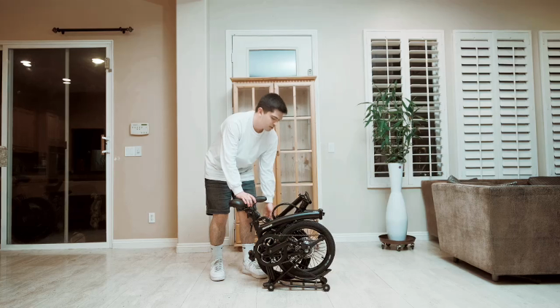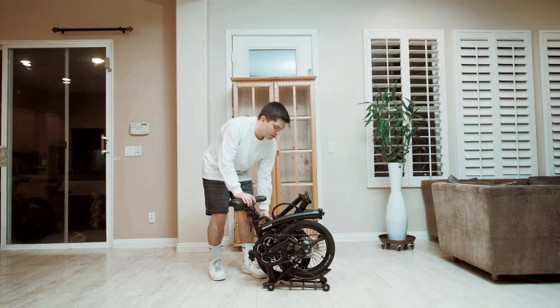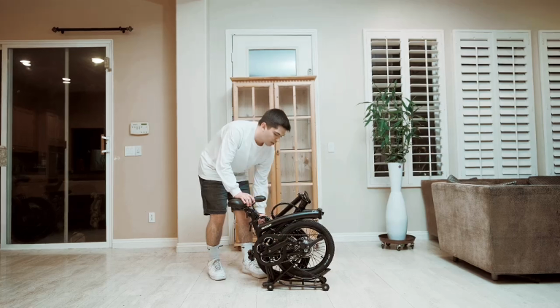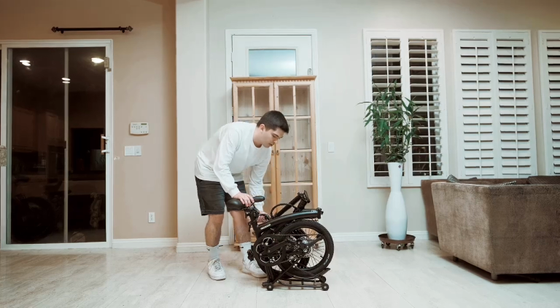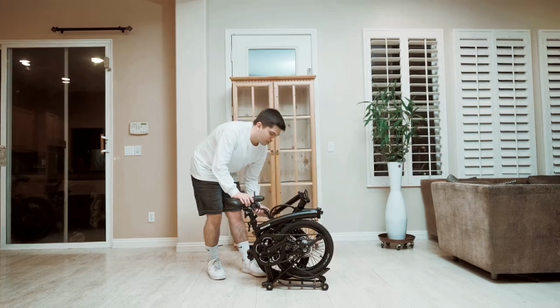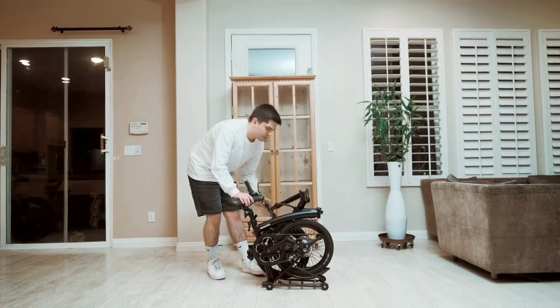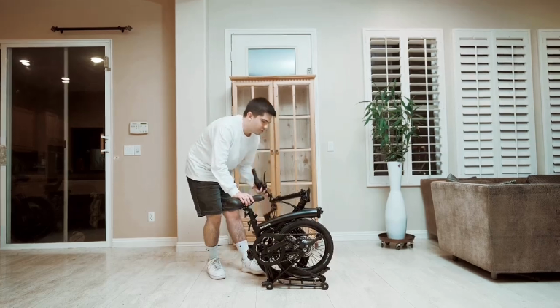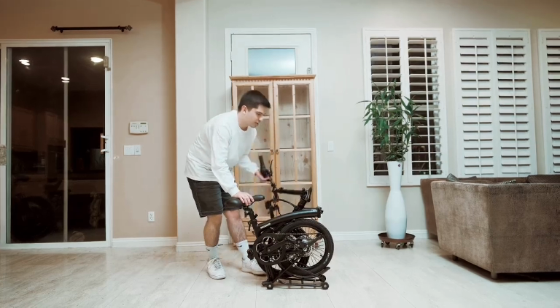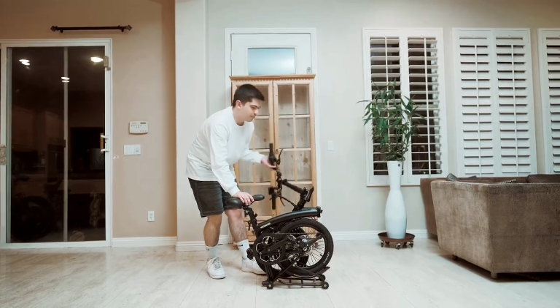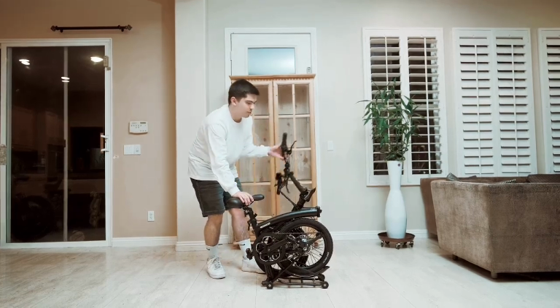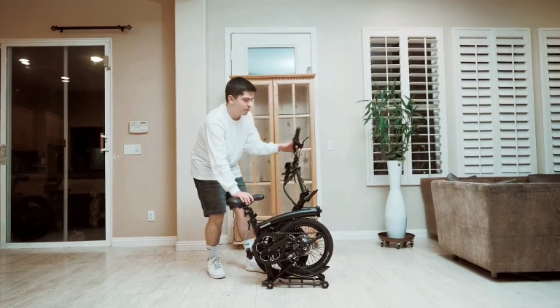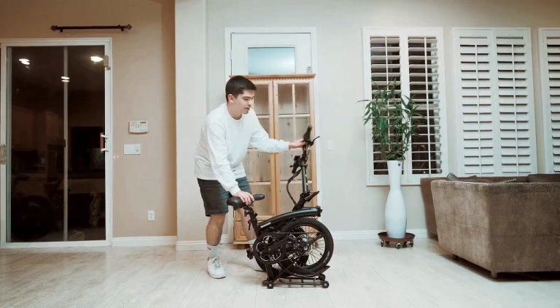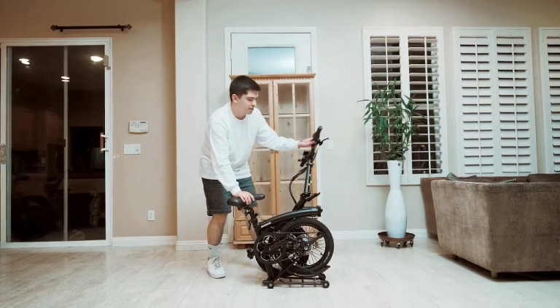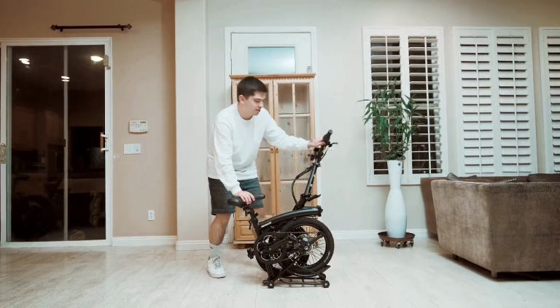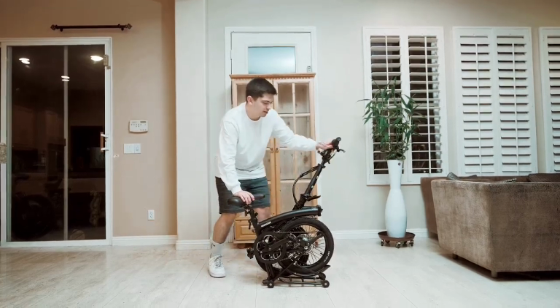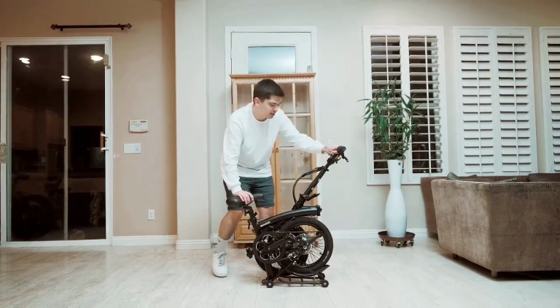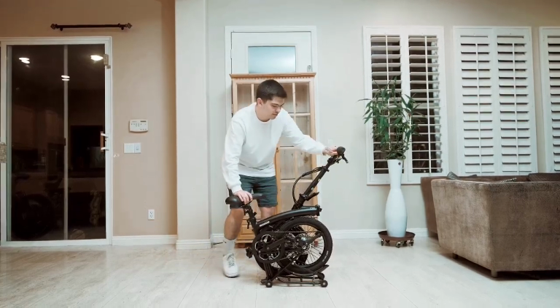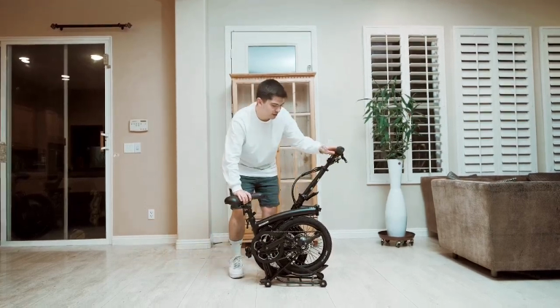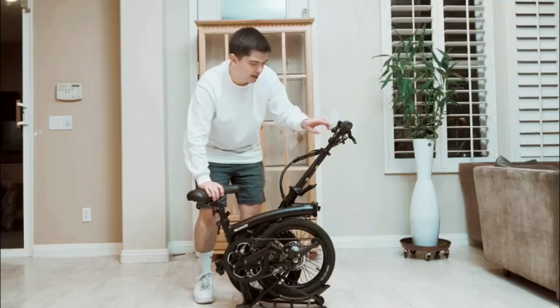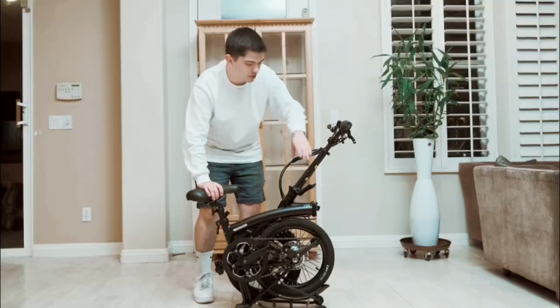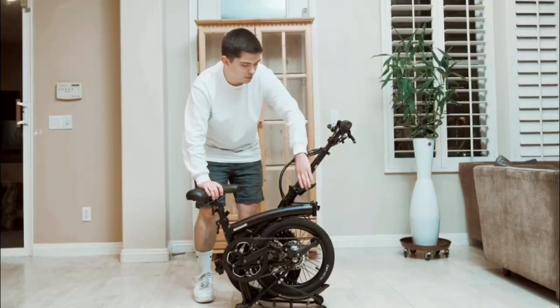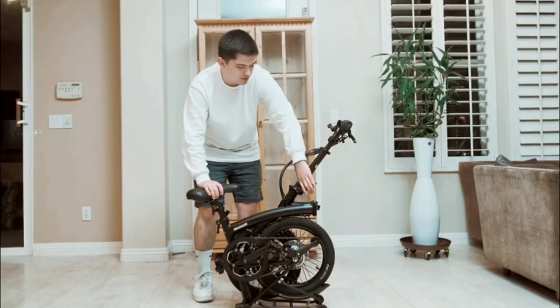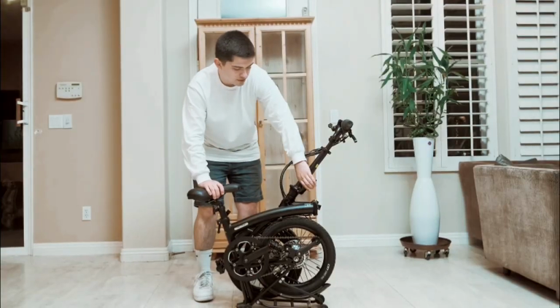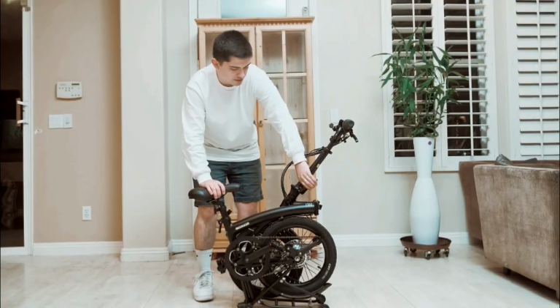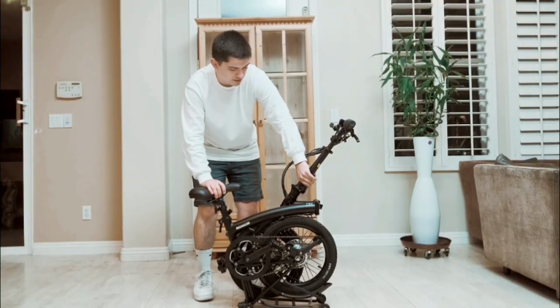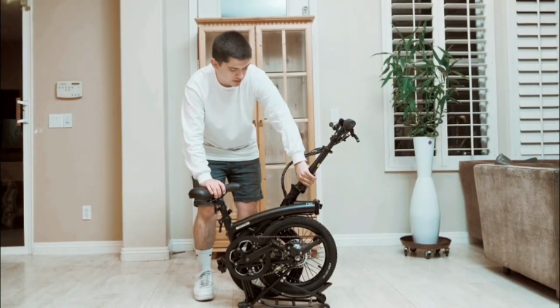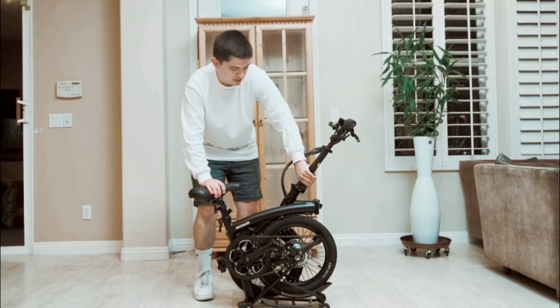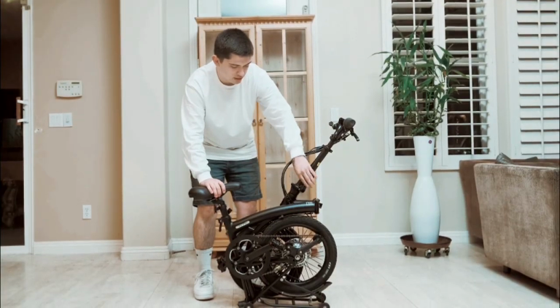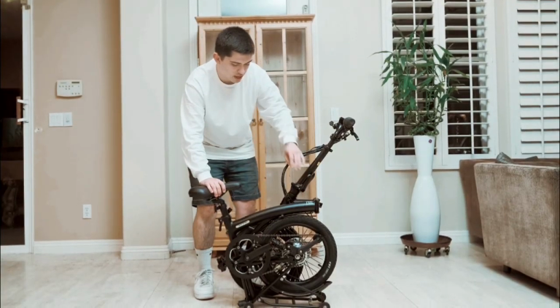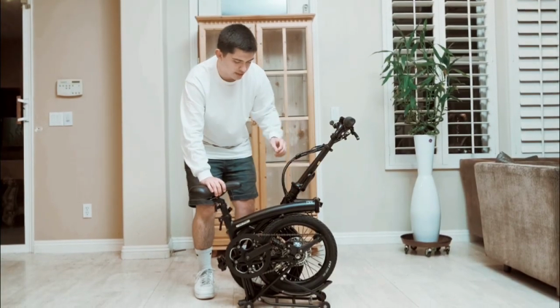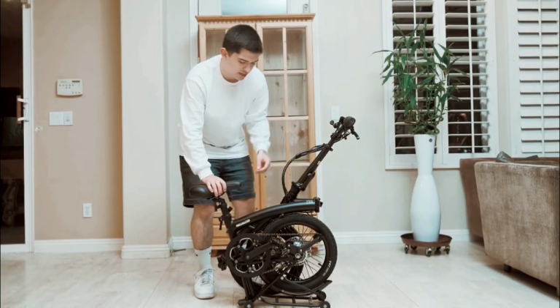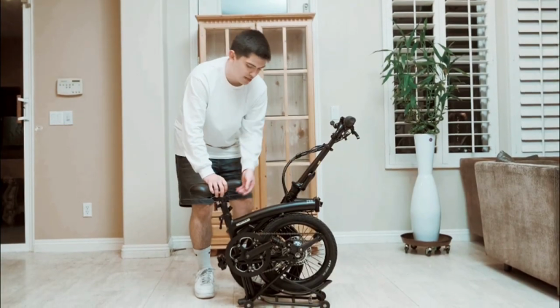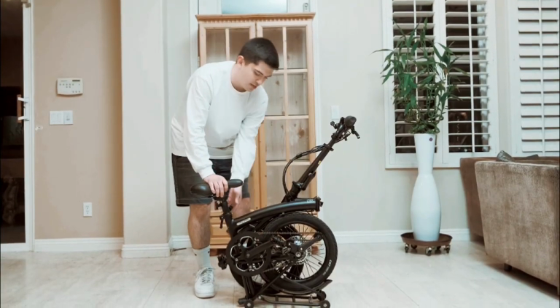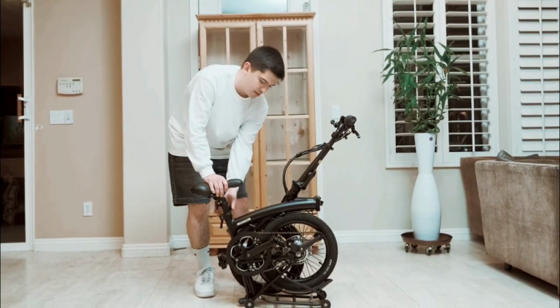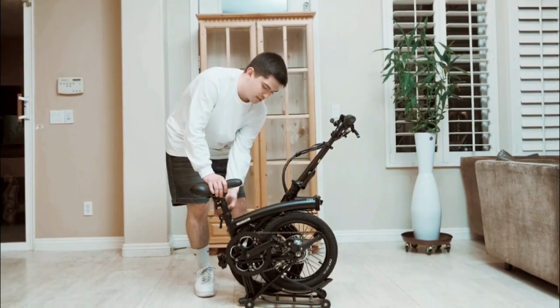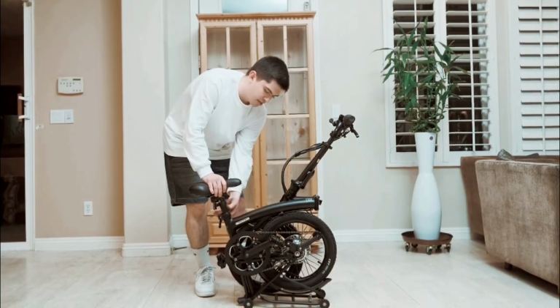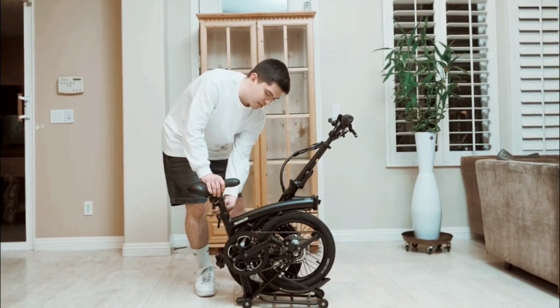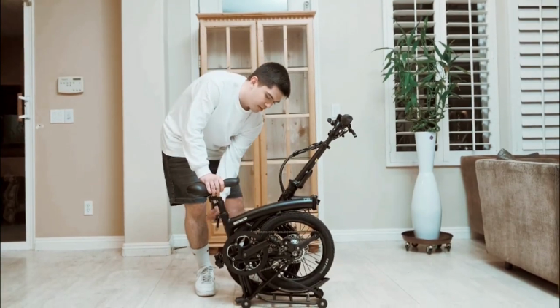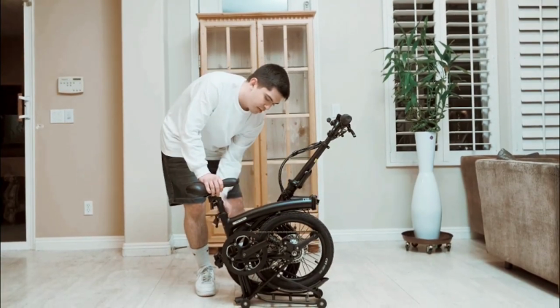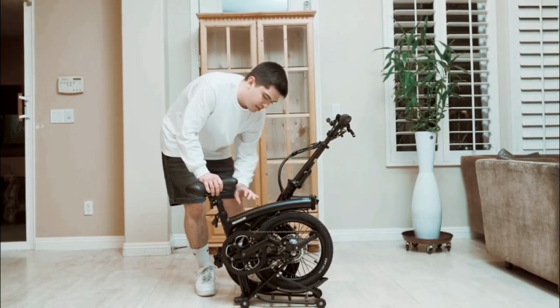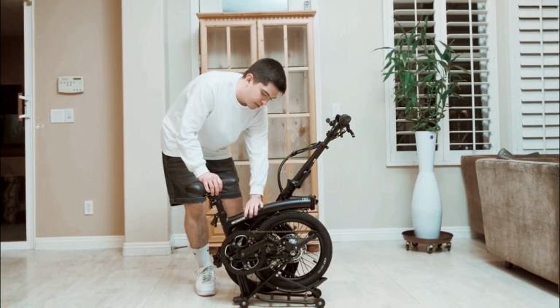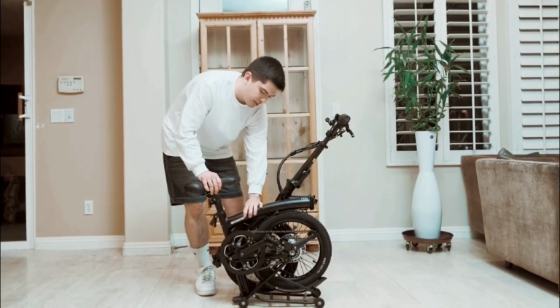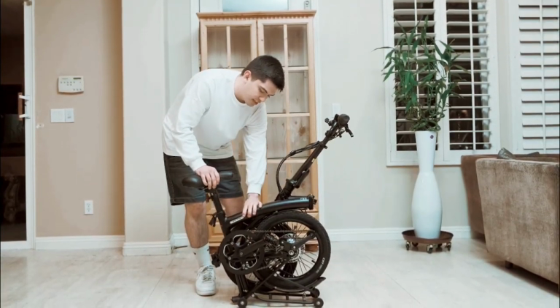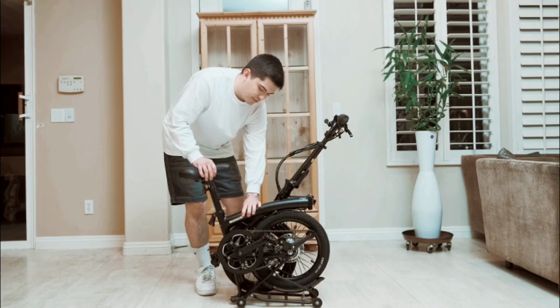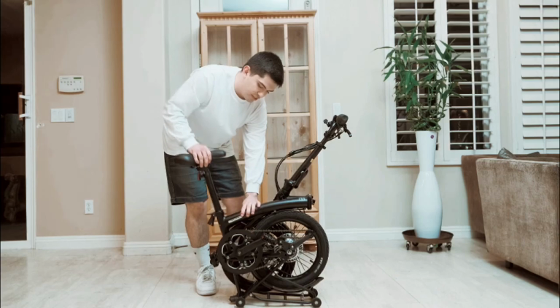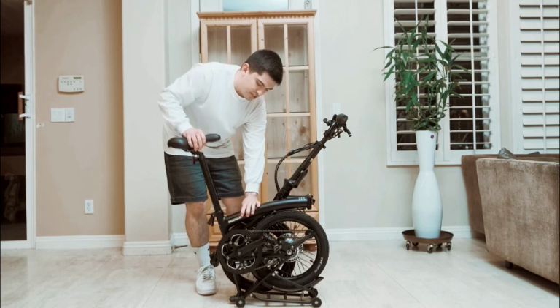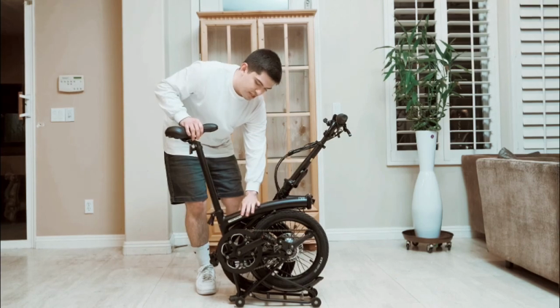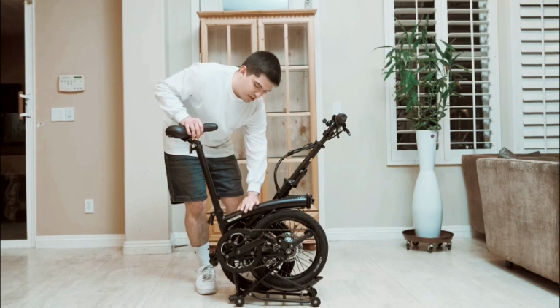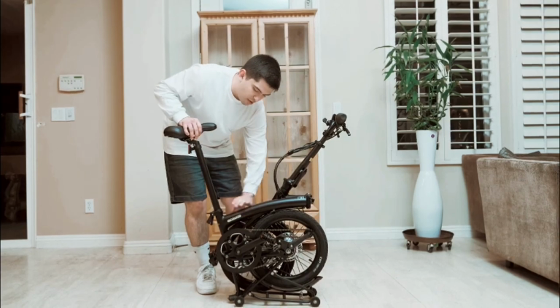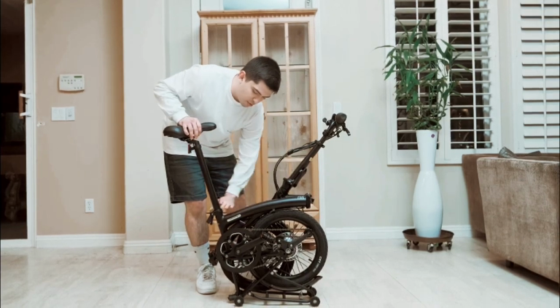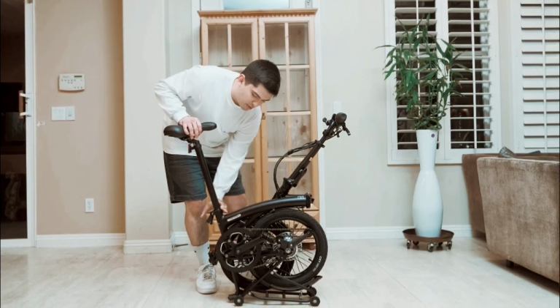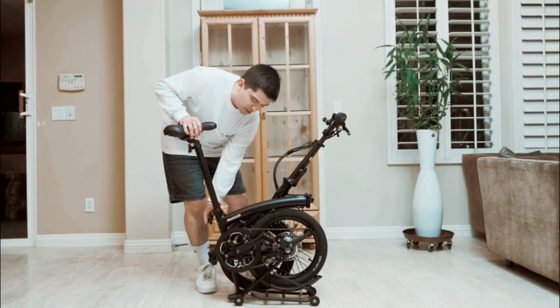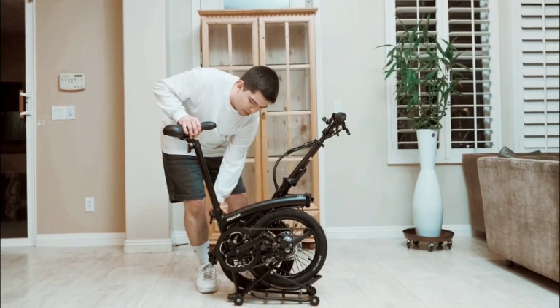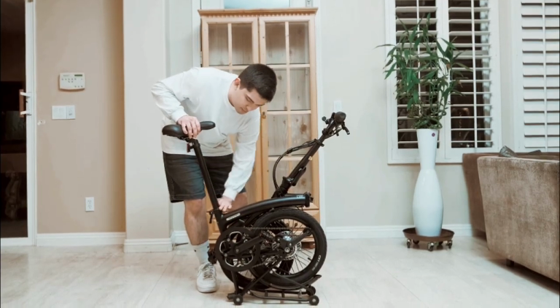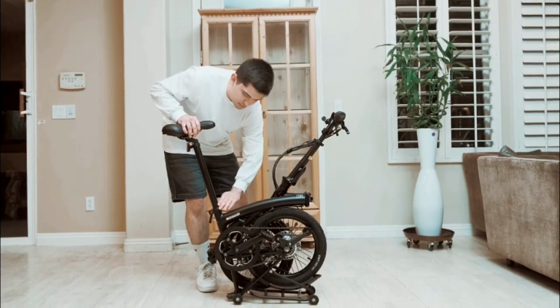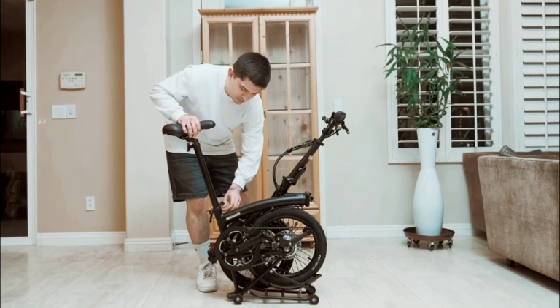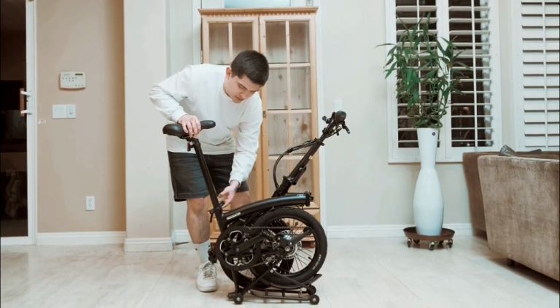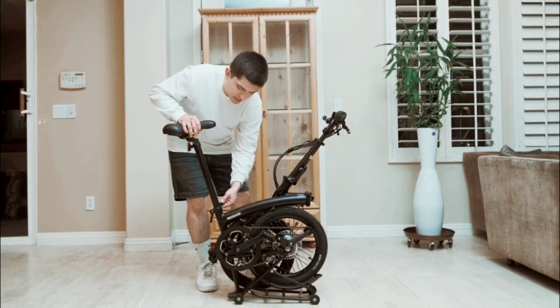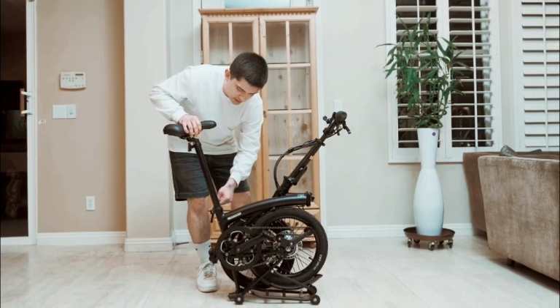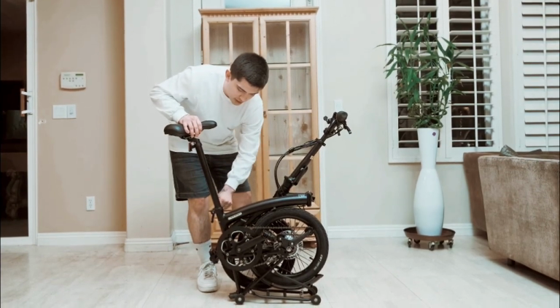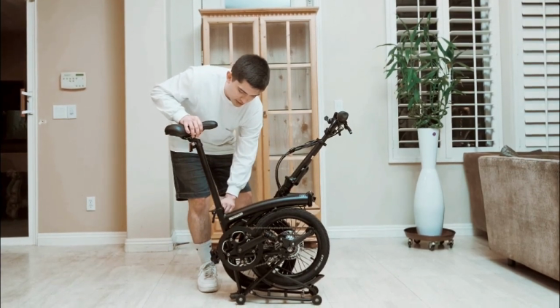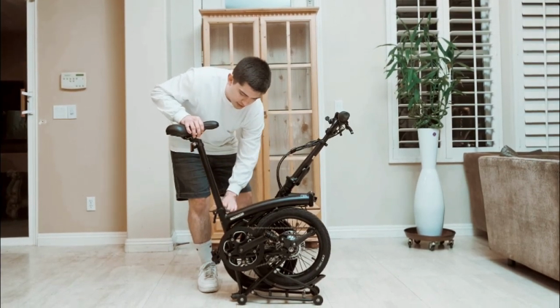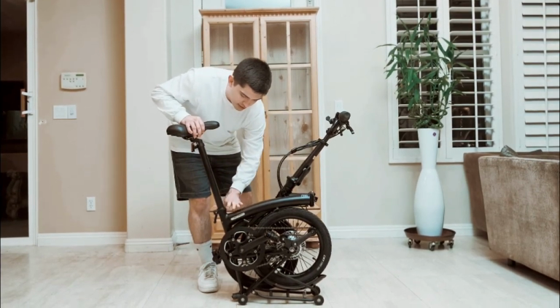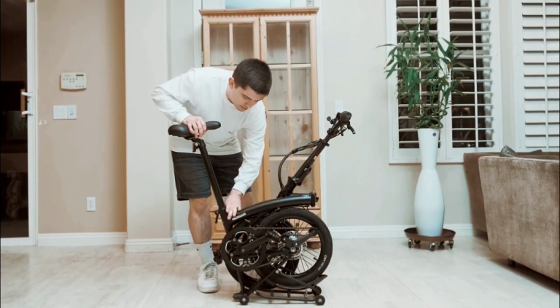To bring up the bike, you're going to lift the handlebars and lock it in. Then you're going to lift the seat all the way up and lock it in.